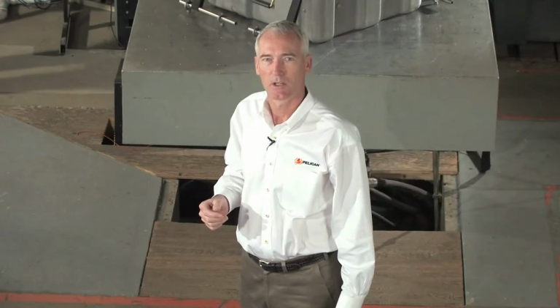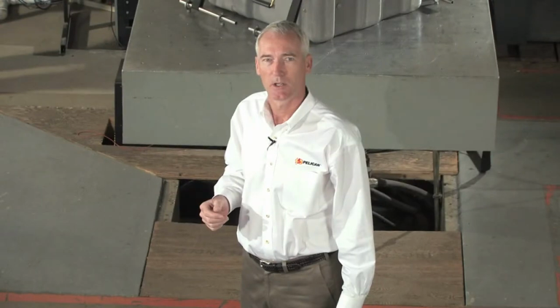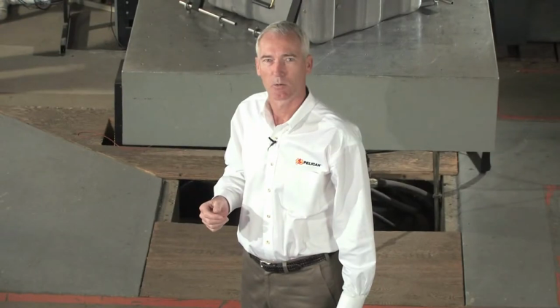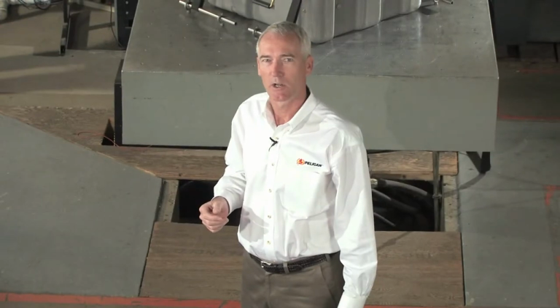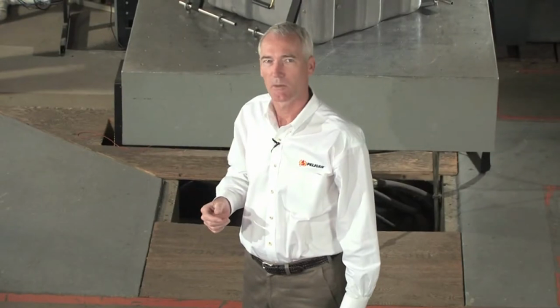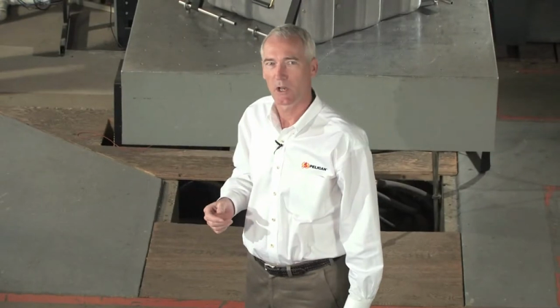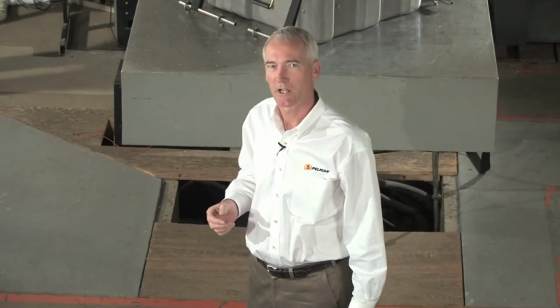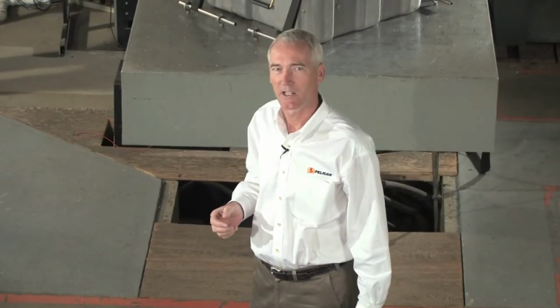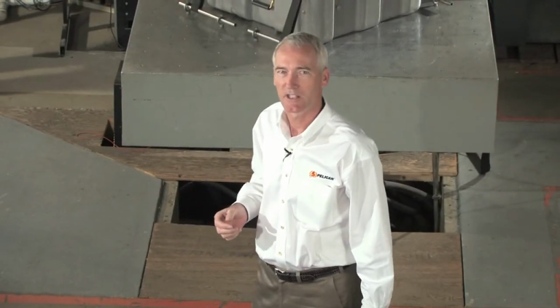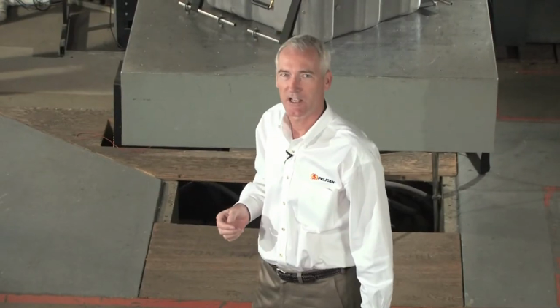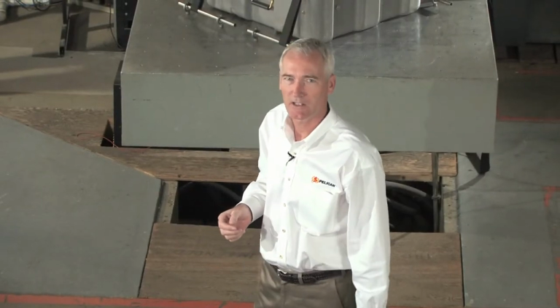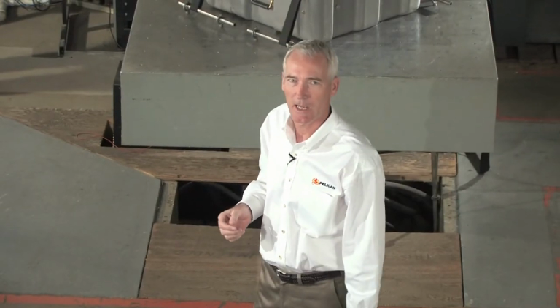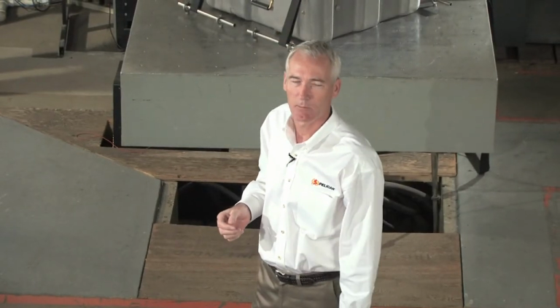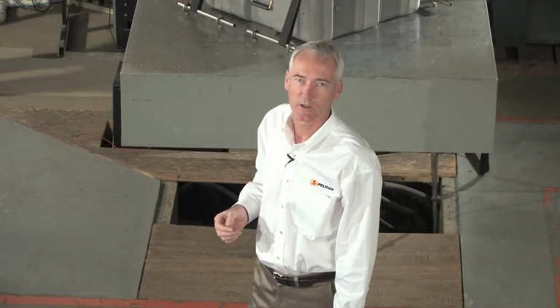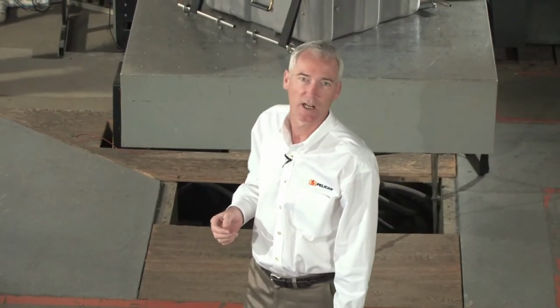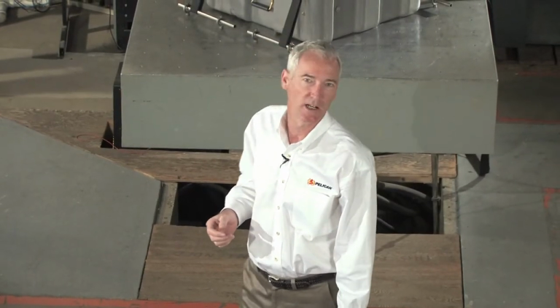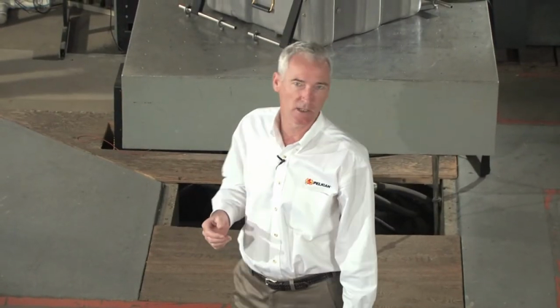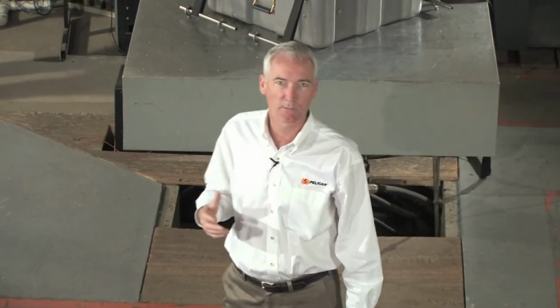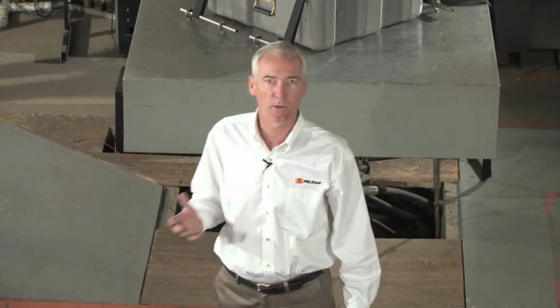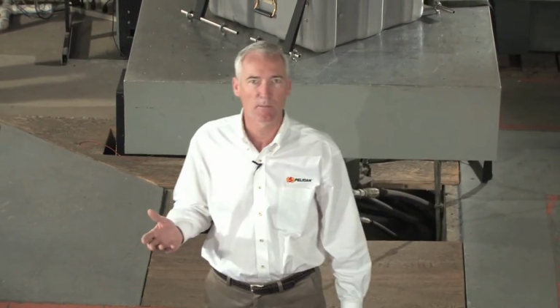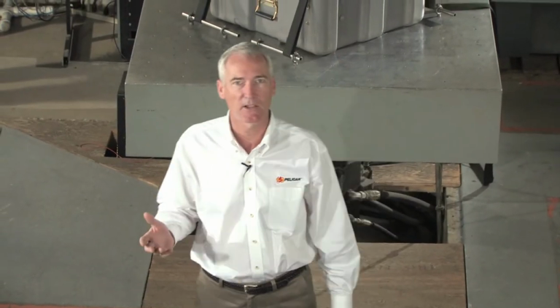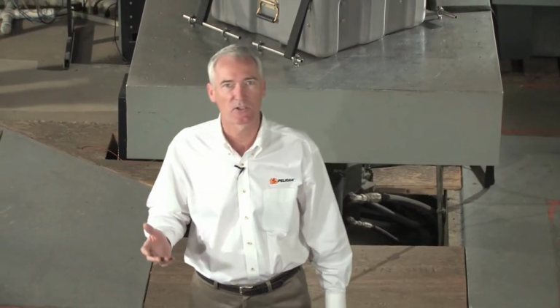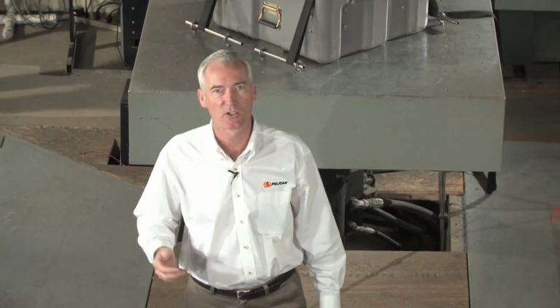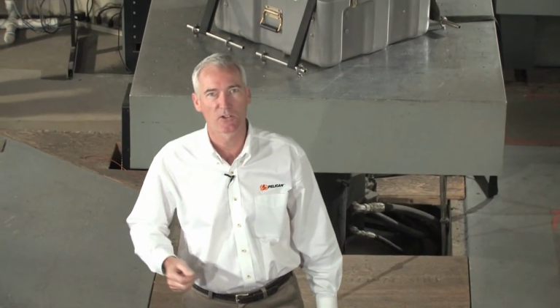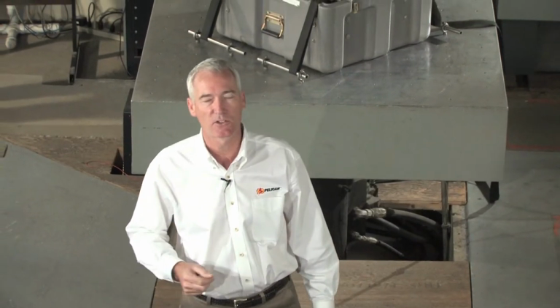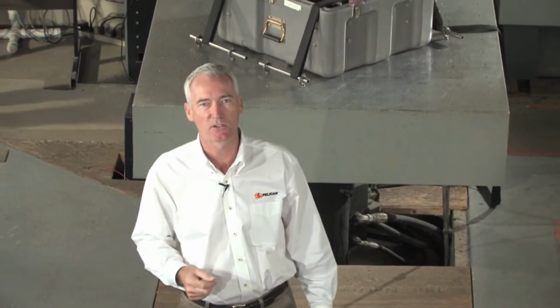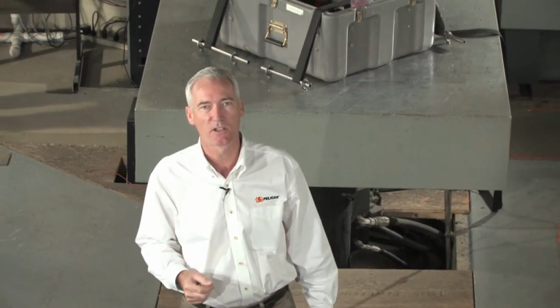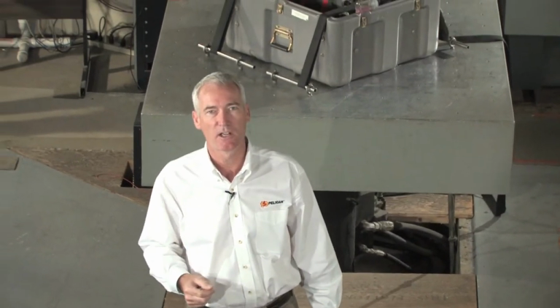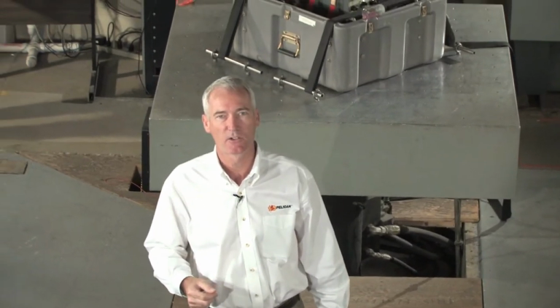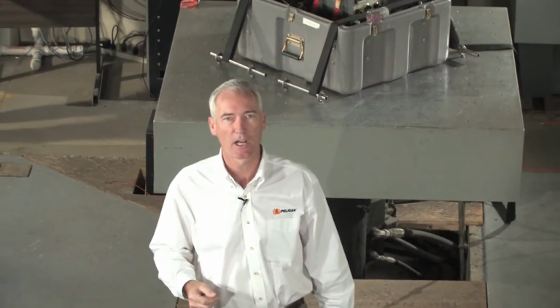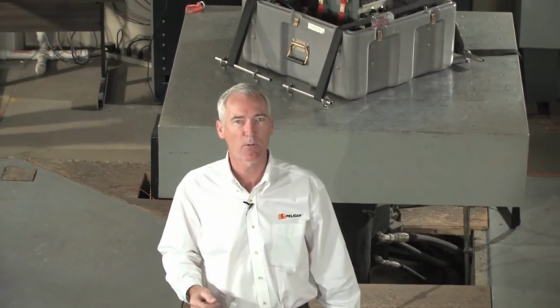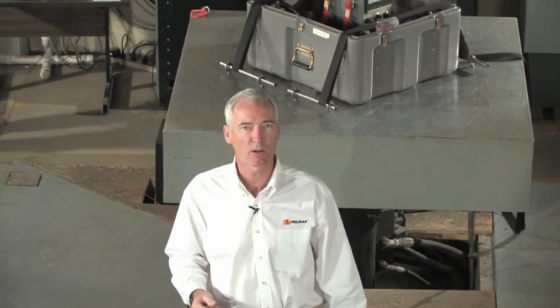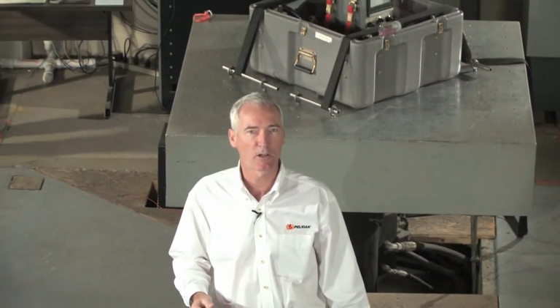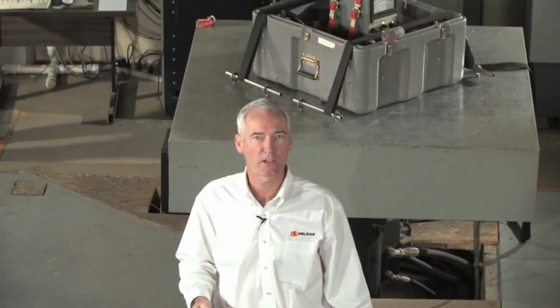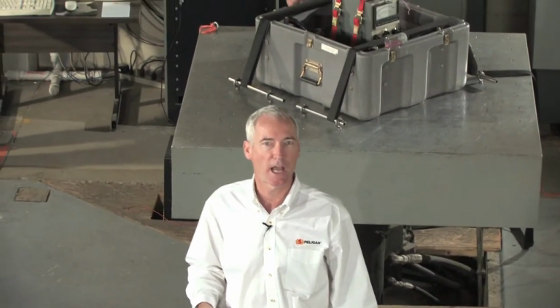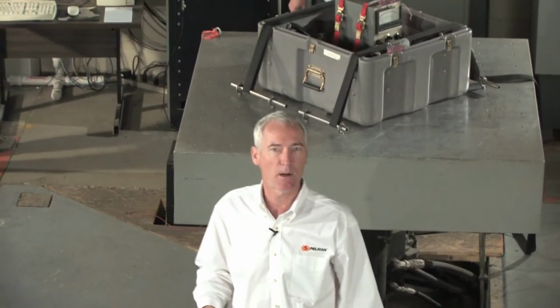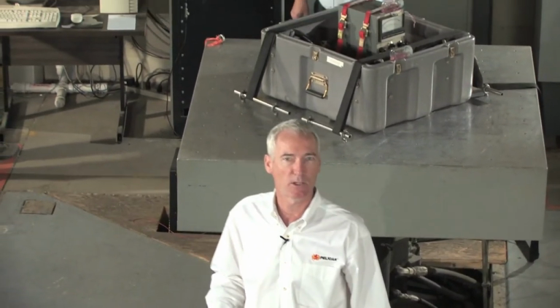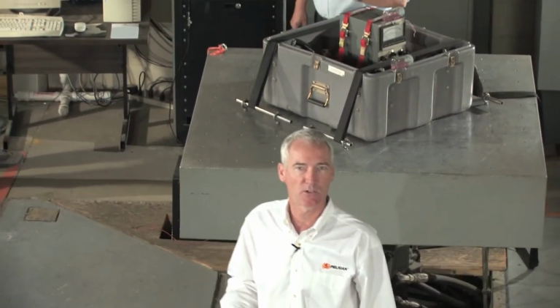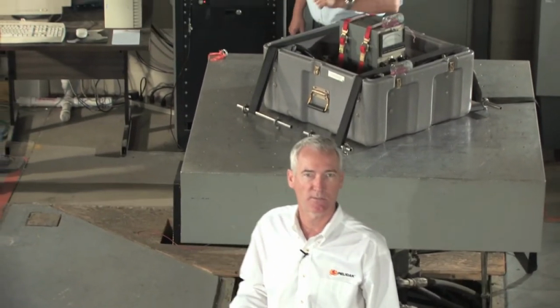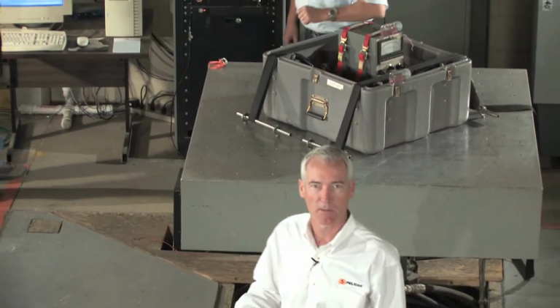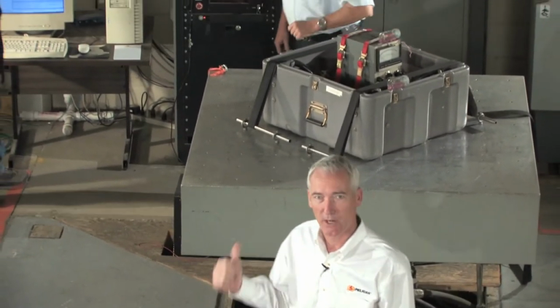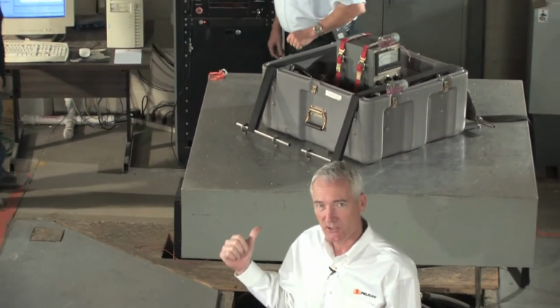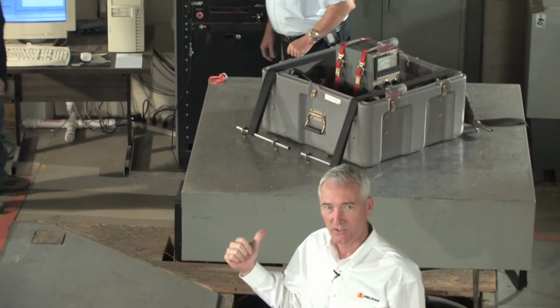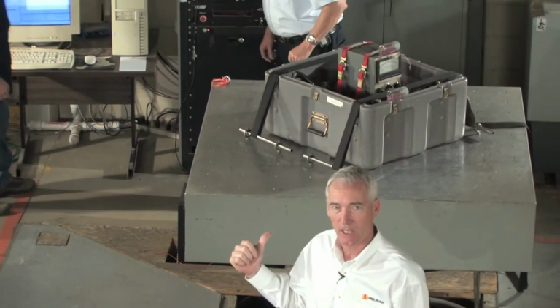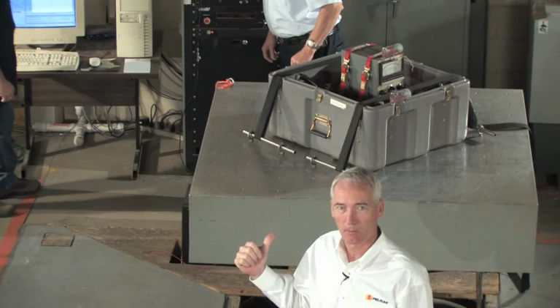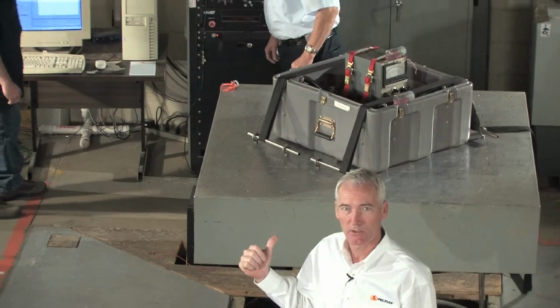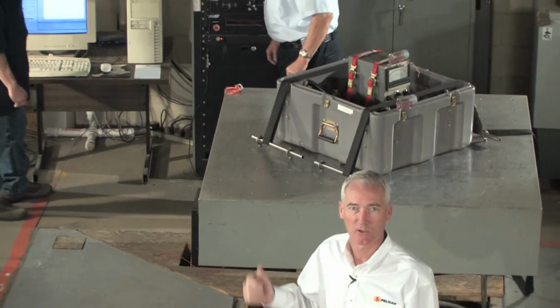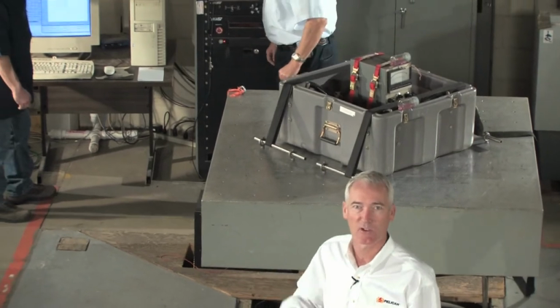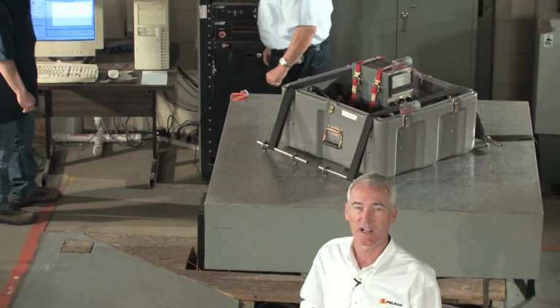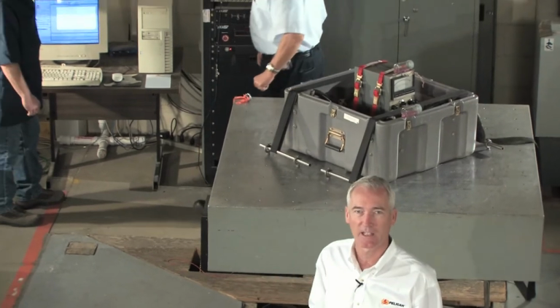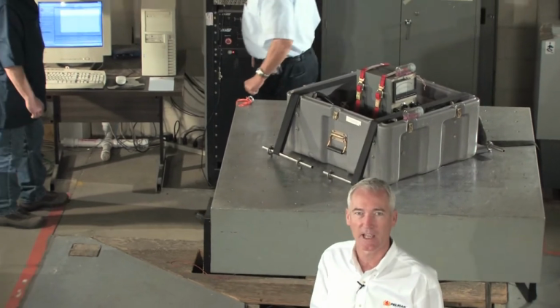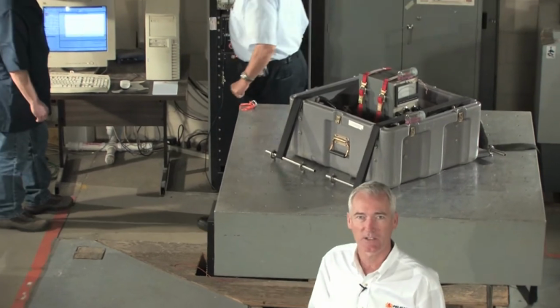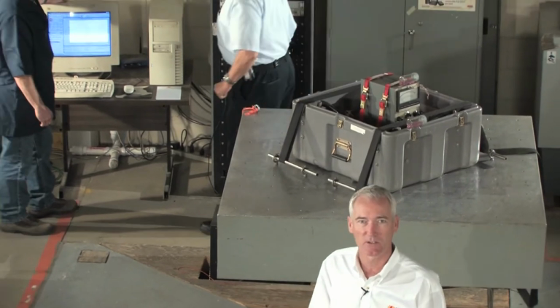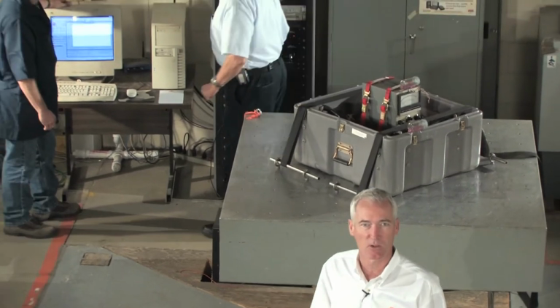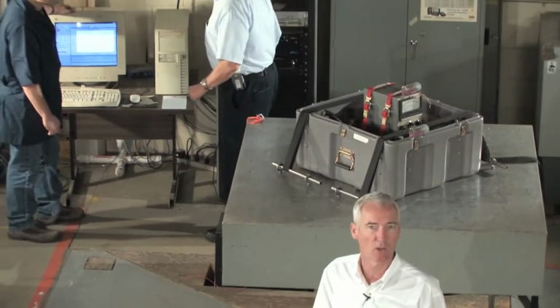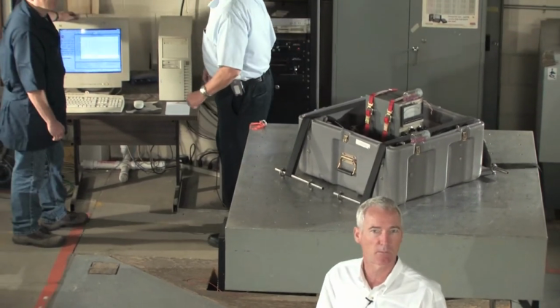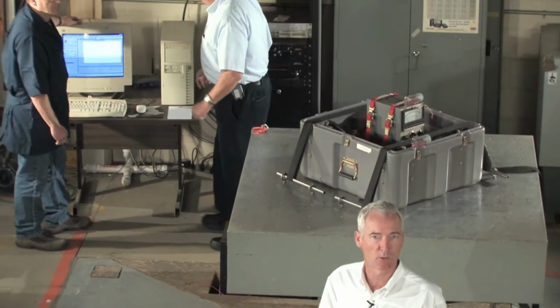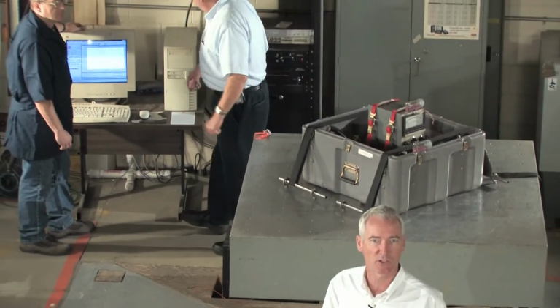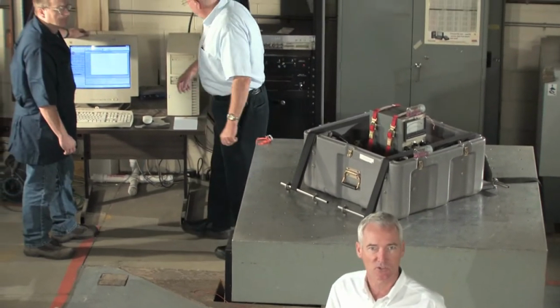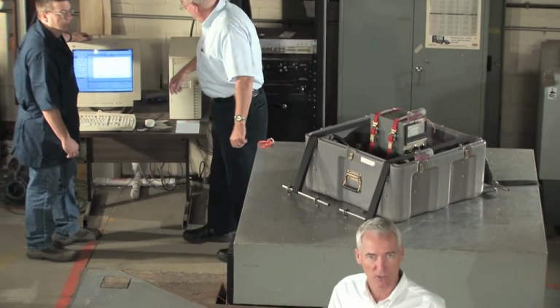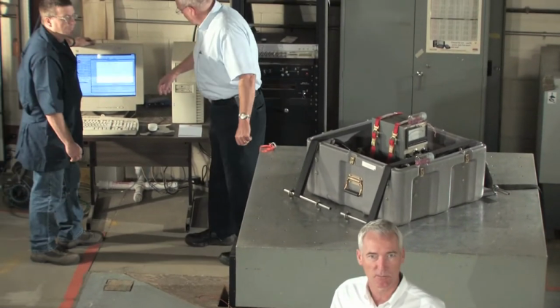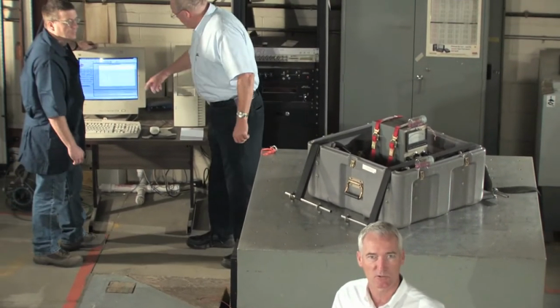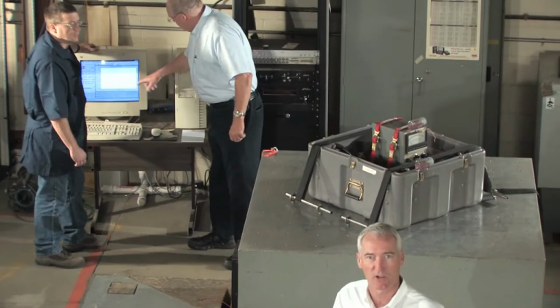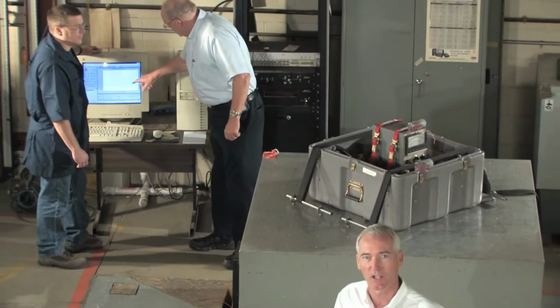We're in the Pelican Test Lab located in Deerfield, Massachusetts. Today we're going to look at how we use a vibration table to design cases to hold up to extreme stress.